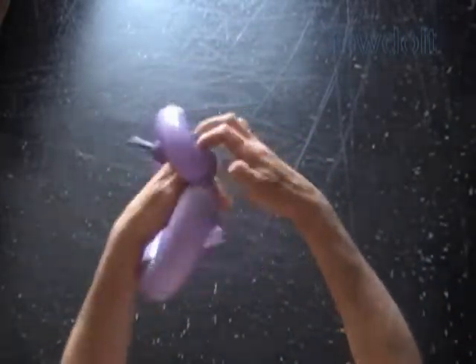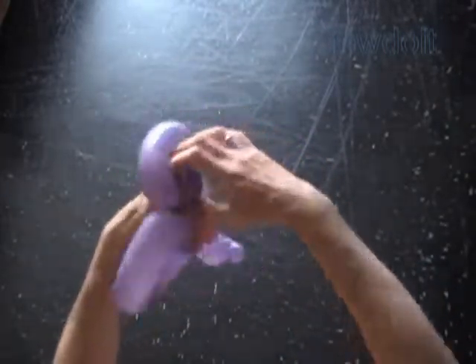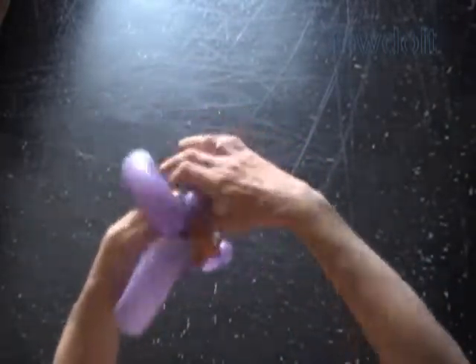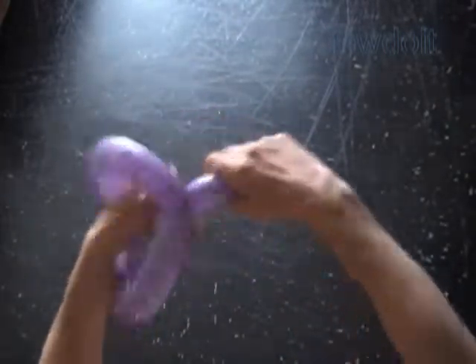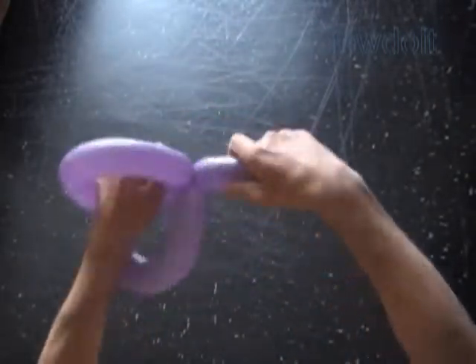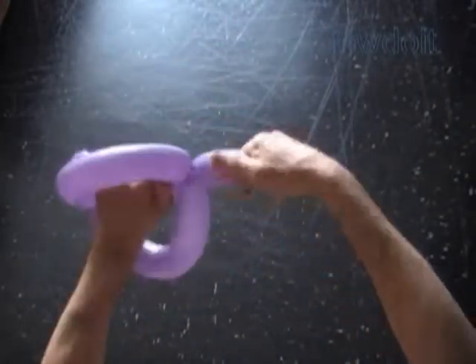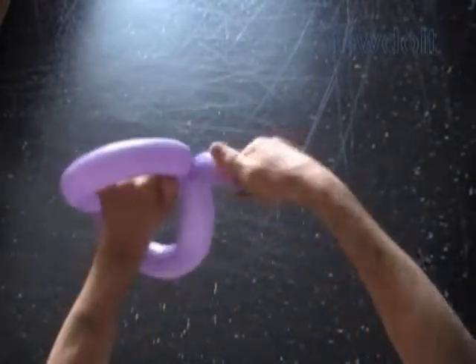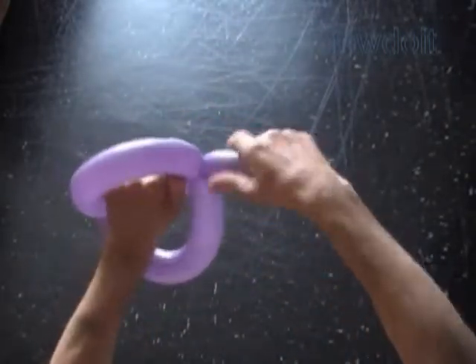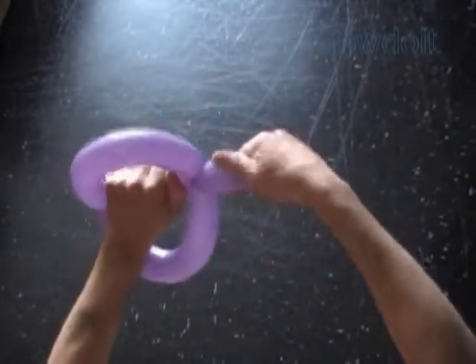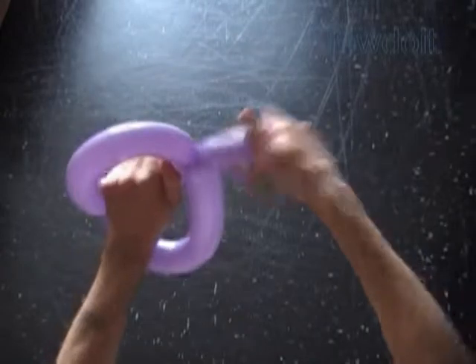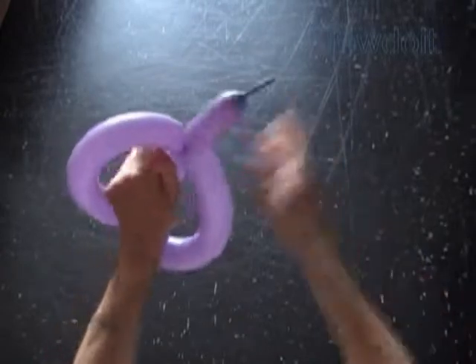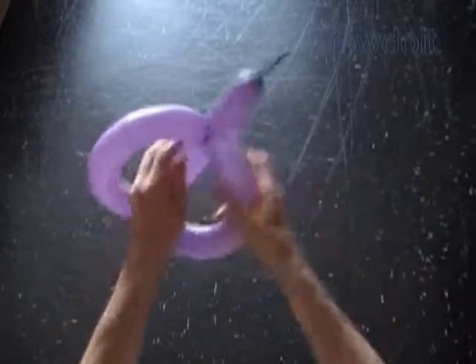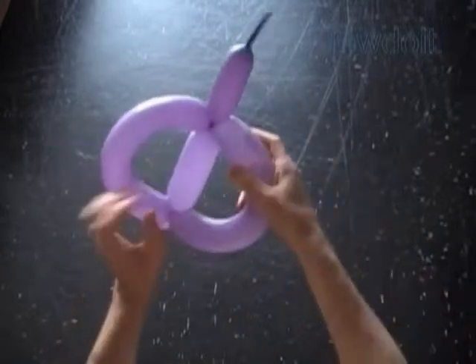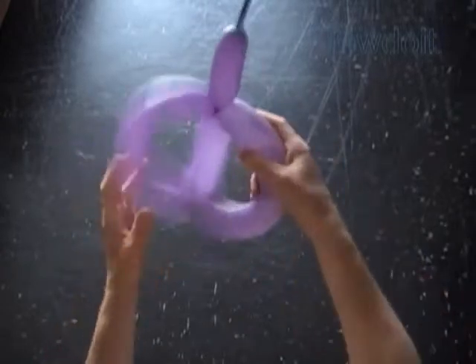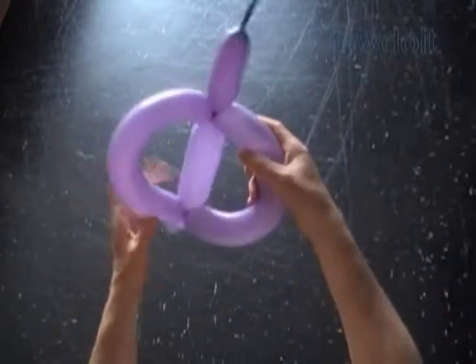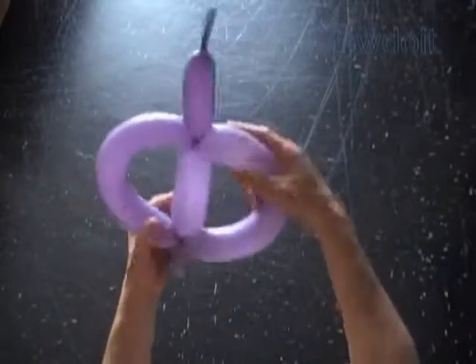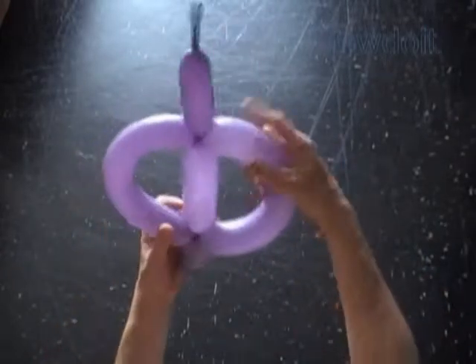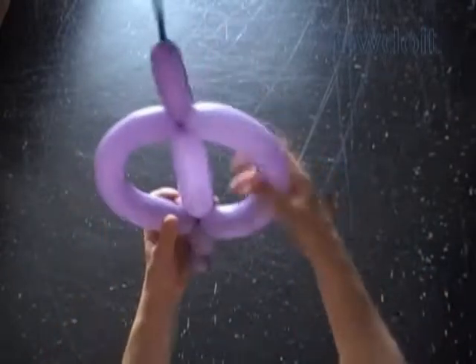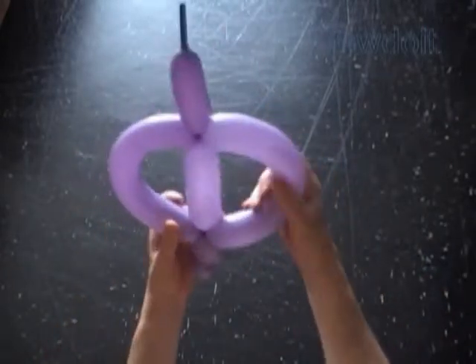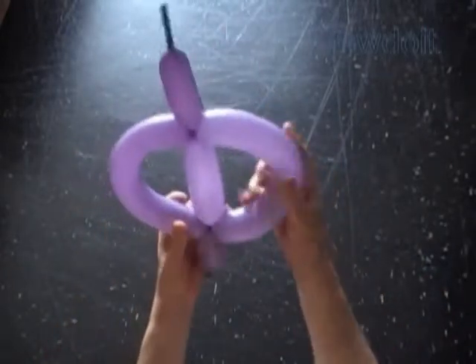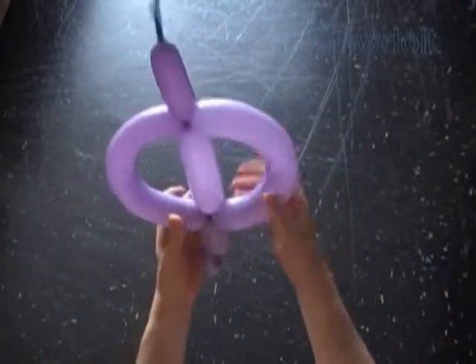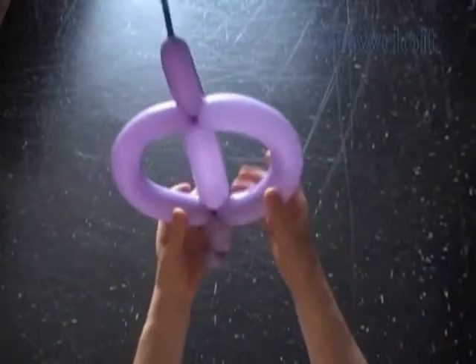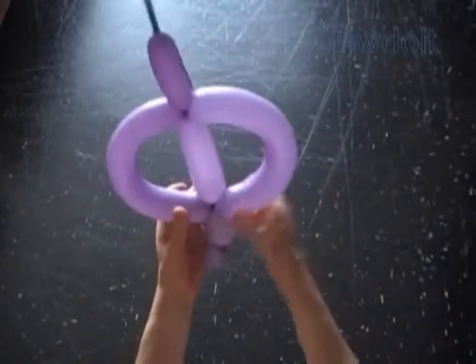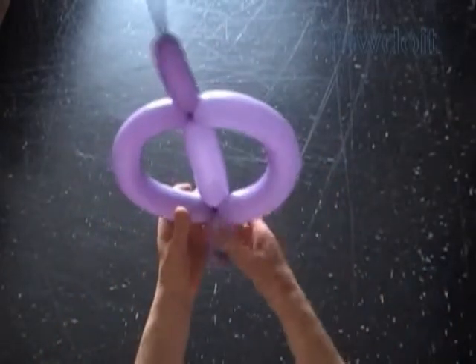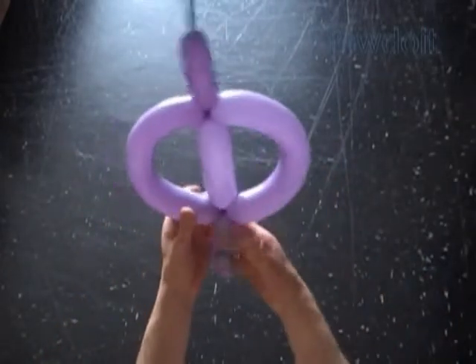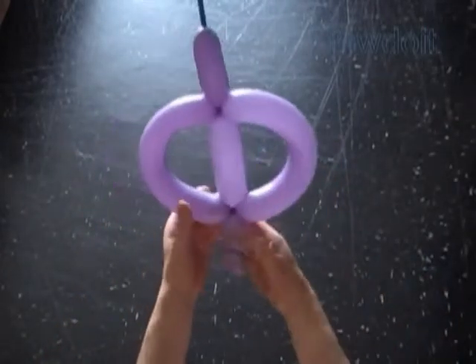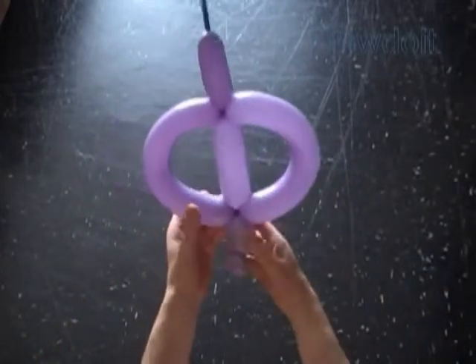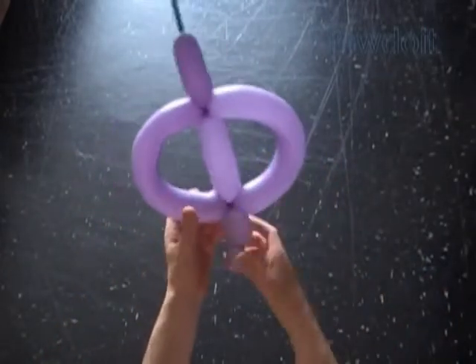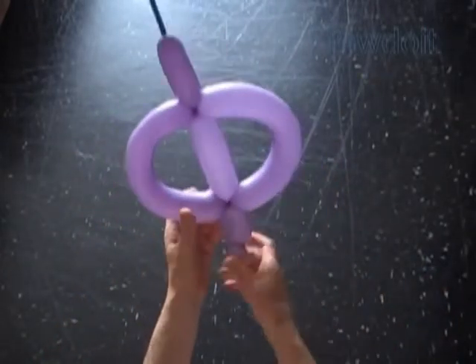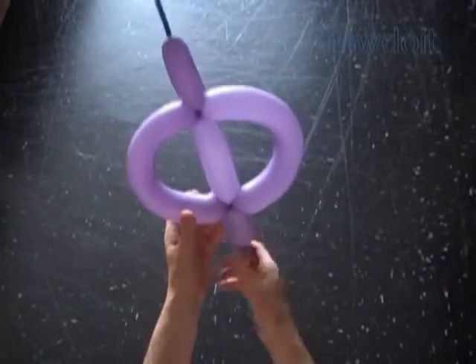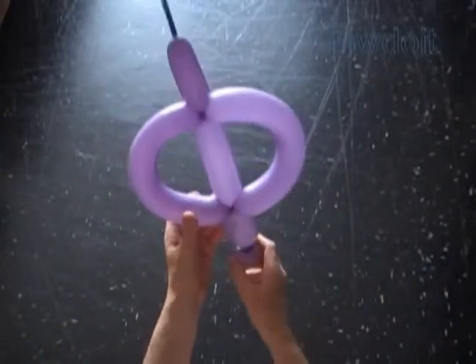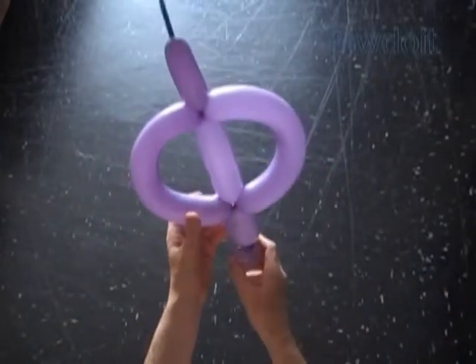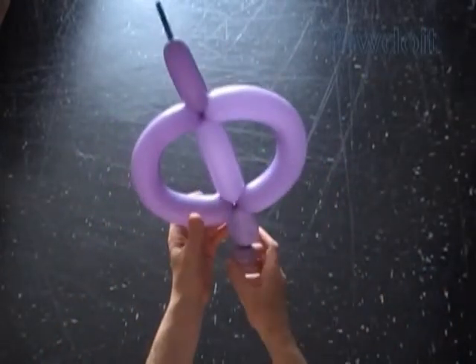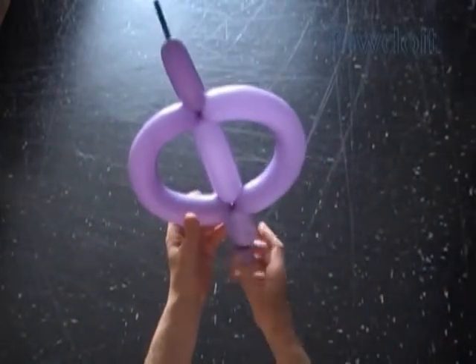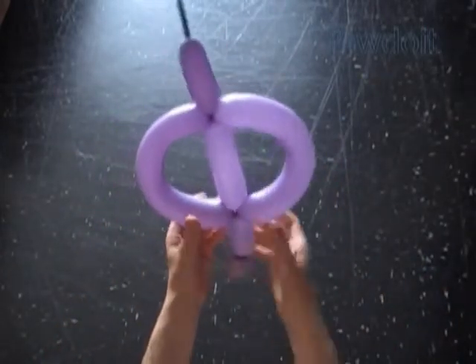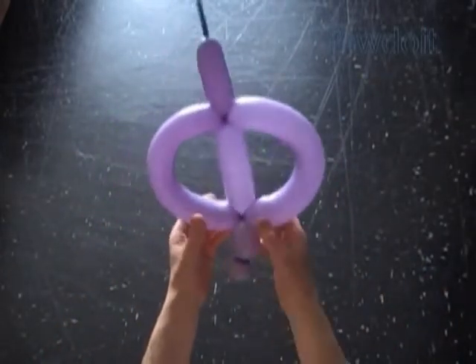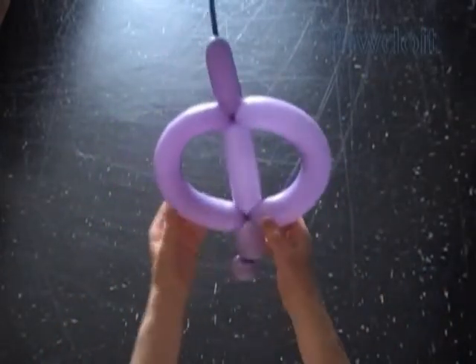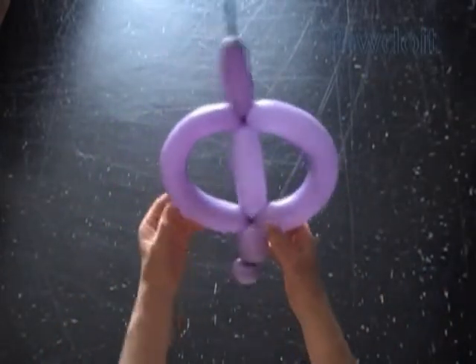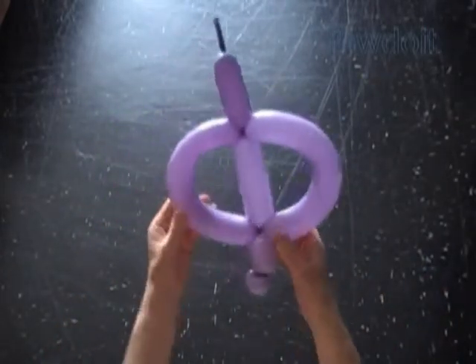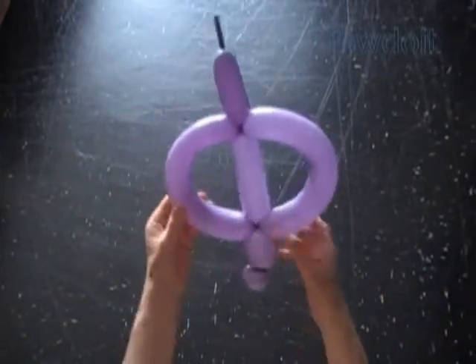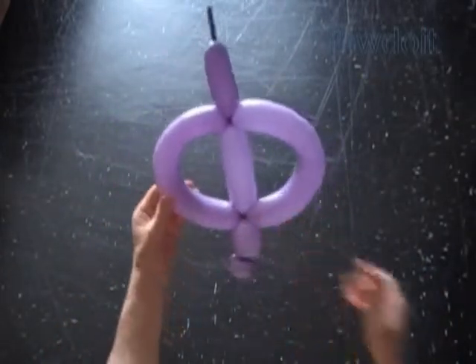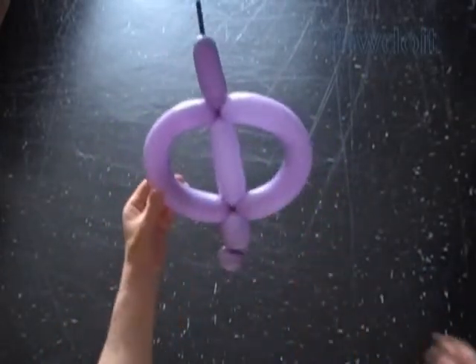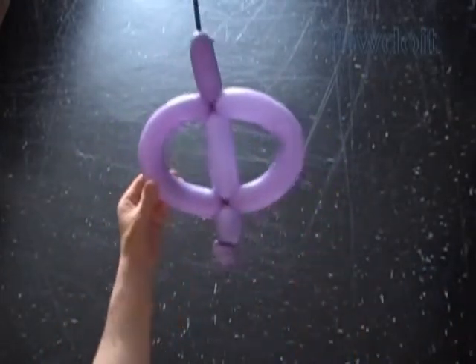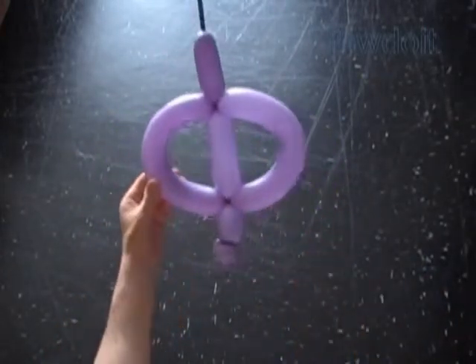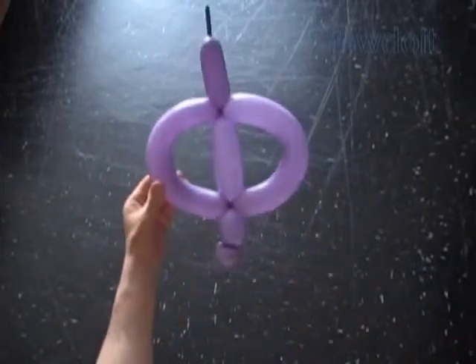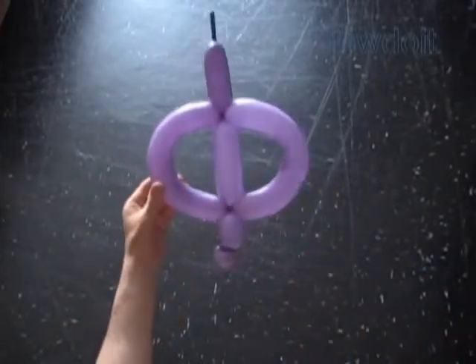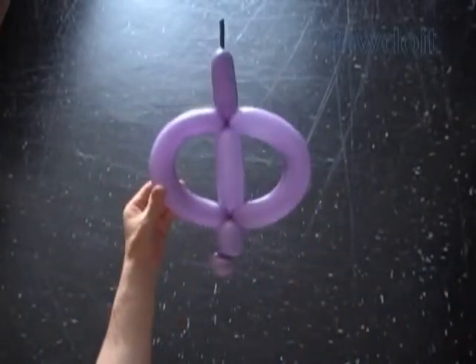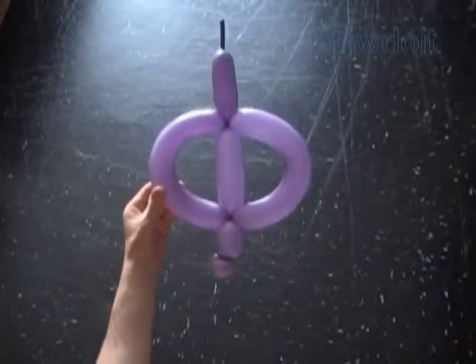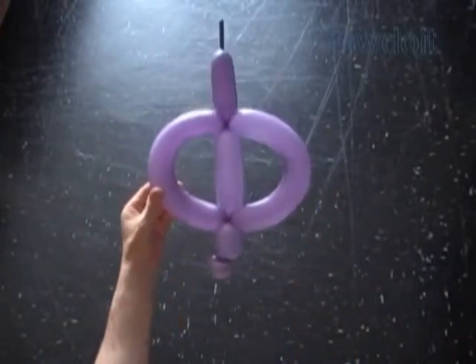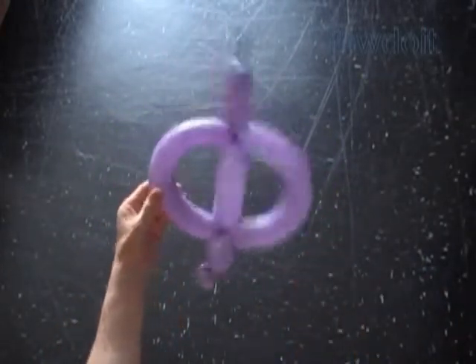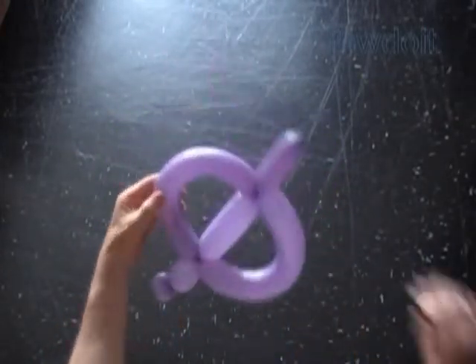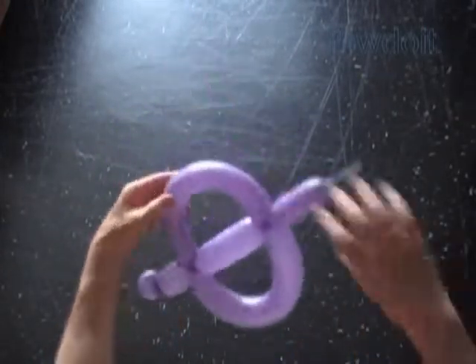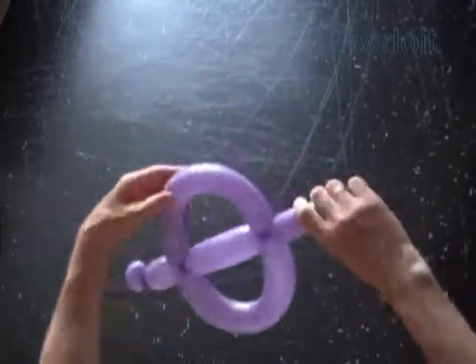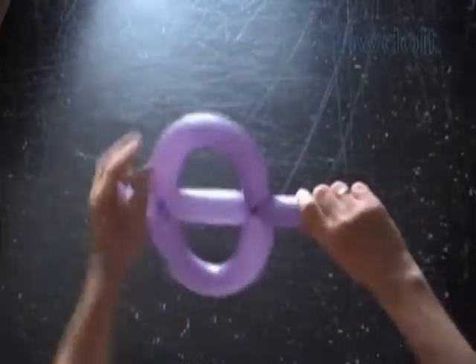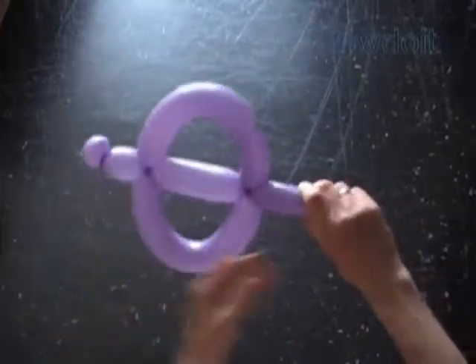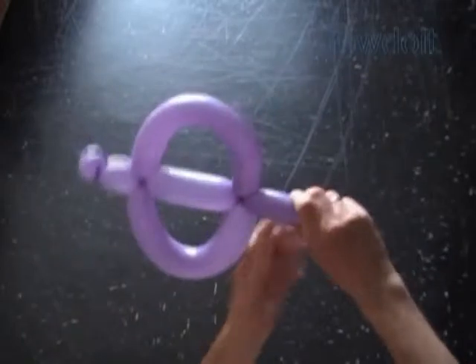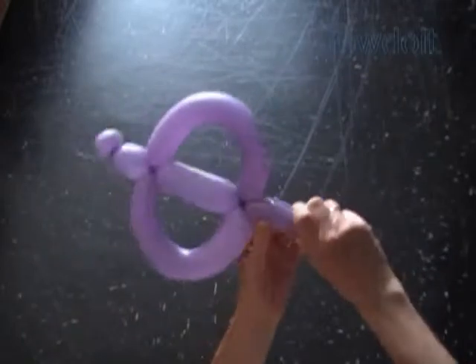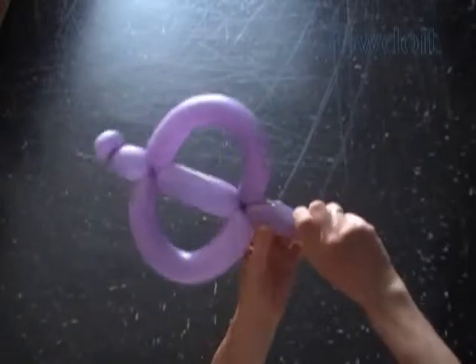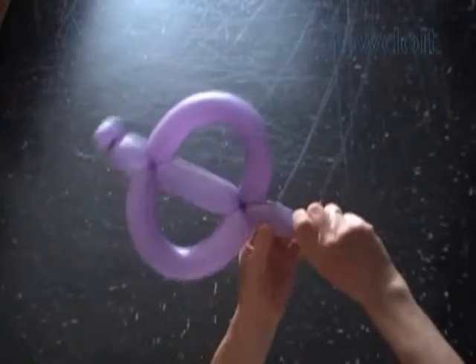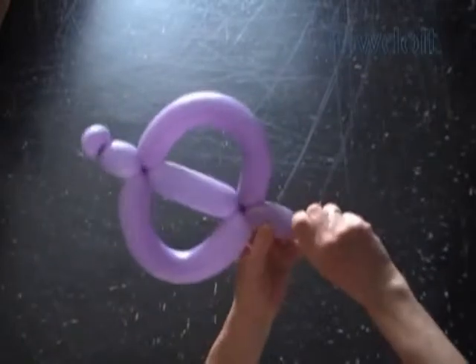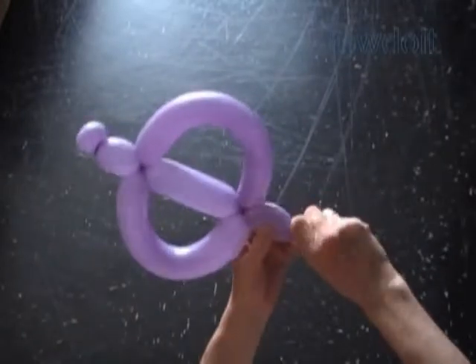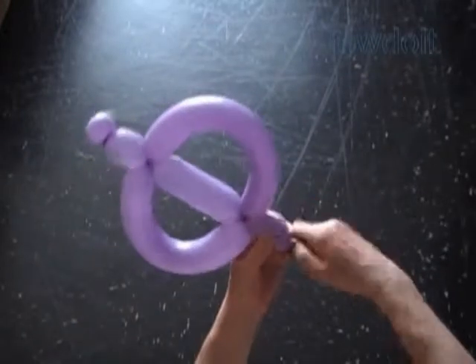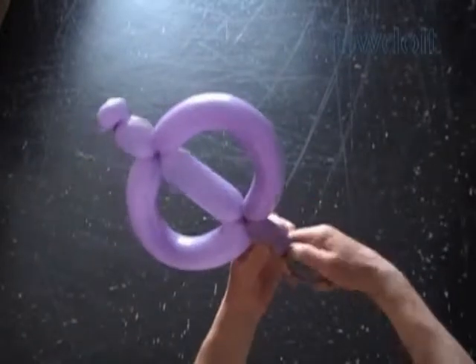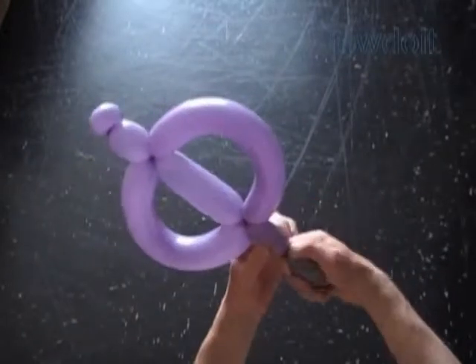Our sculpture already has the shape of letter F, or some kind of fish or butterfly. Anyway, let's finish the sculpture.